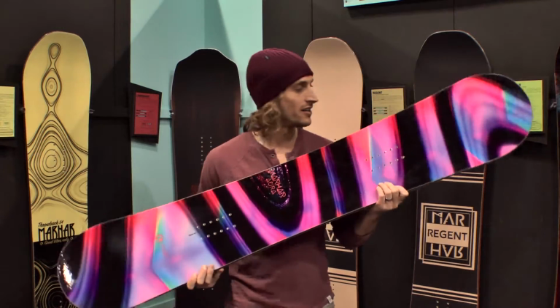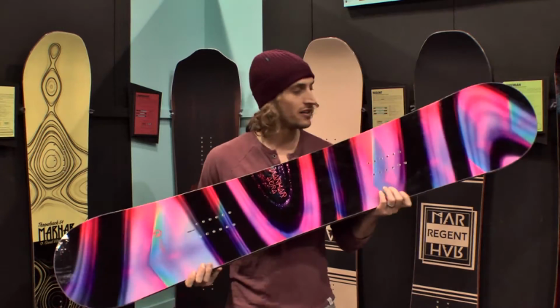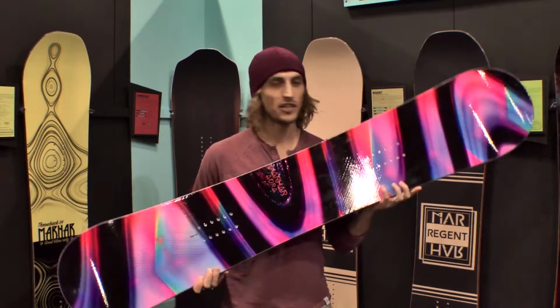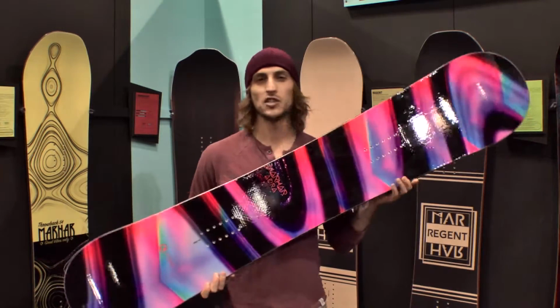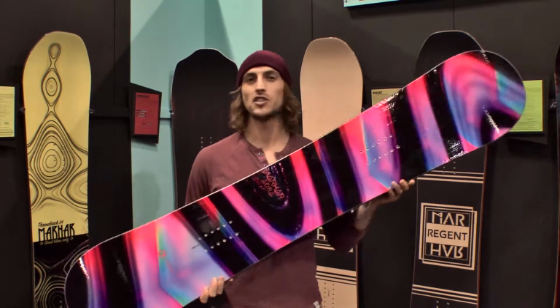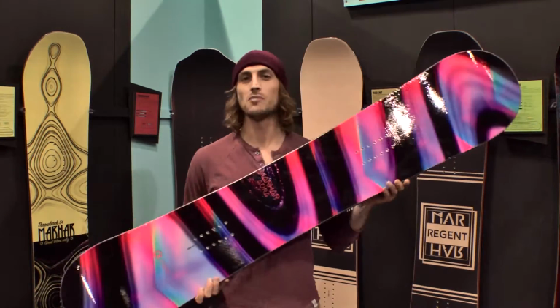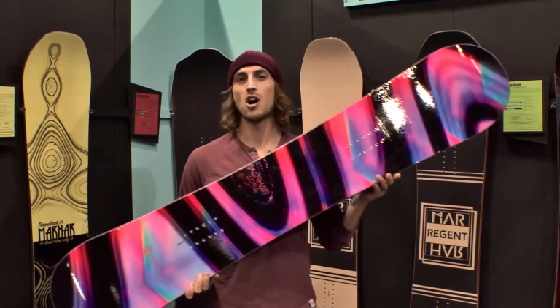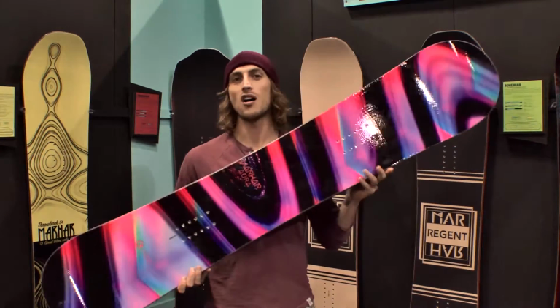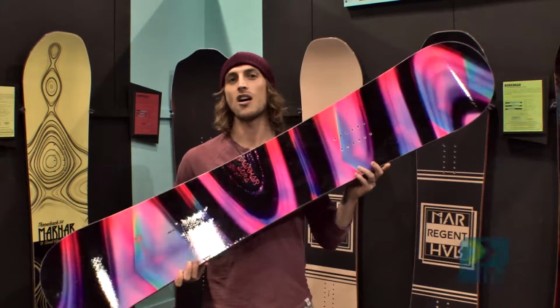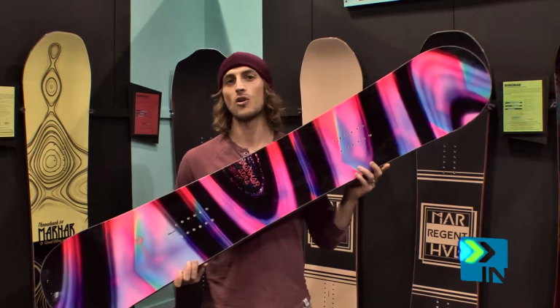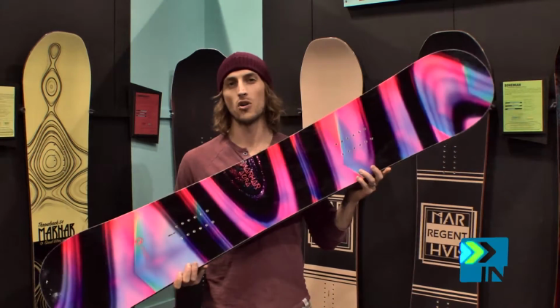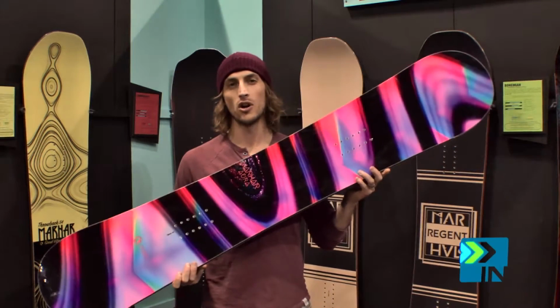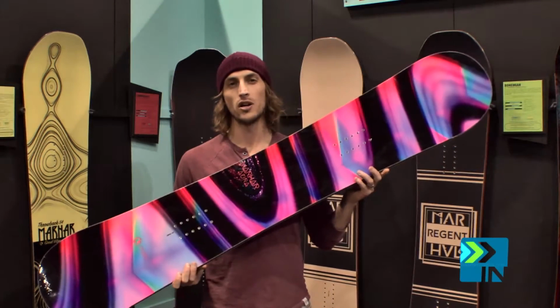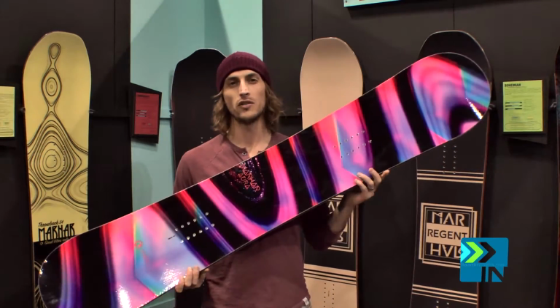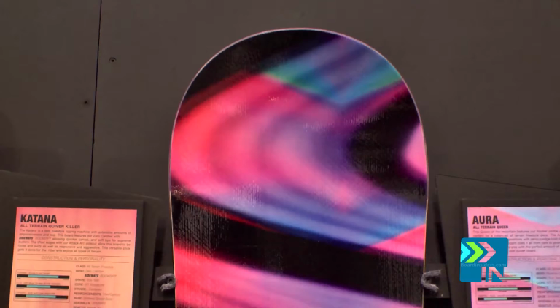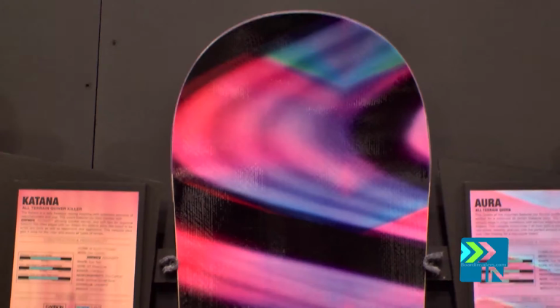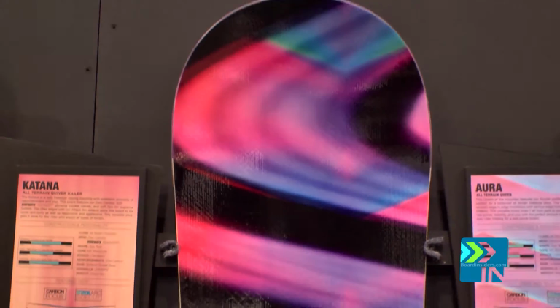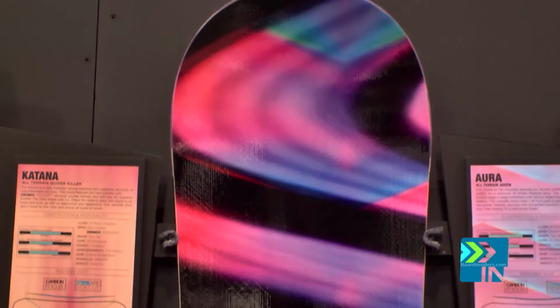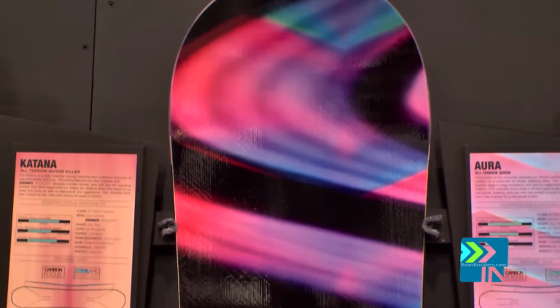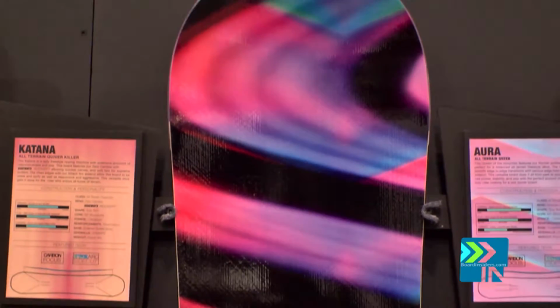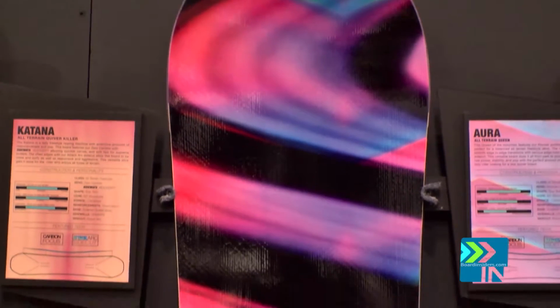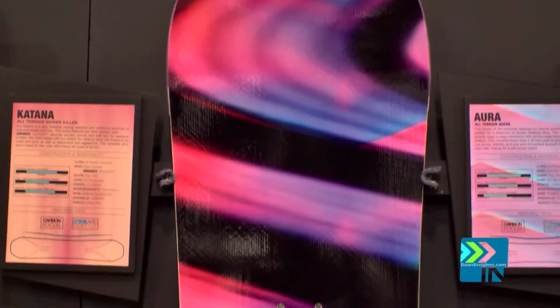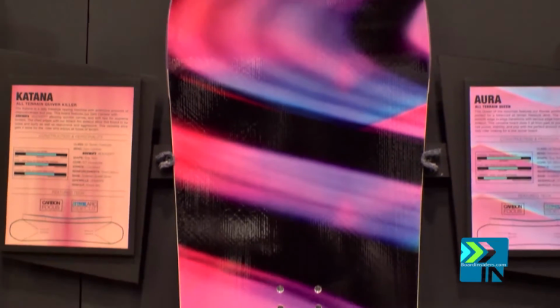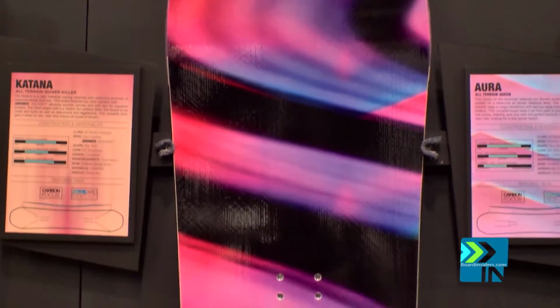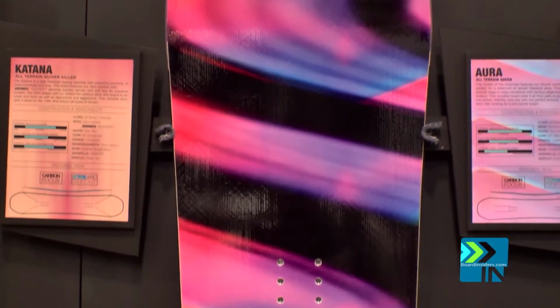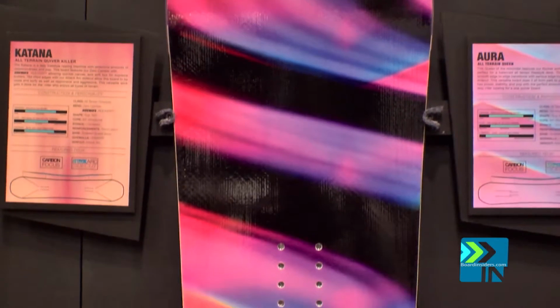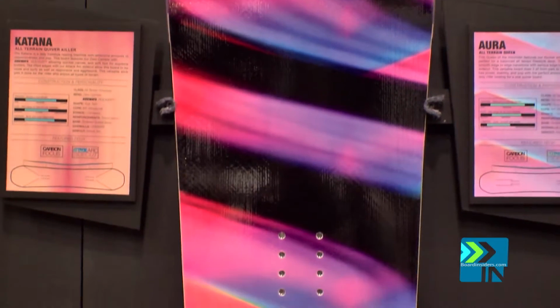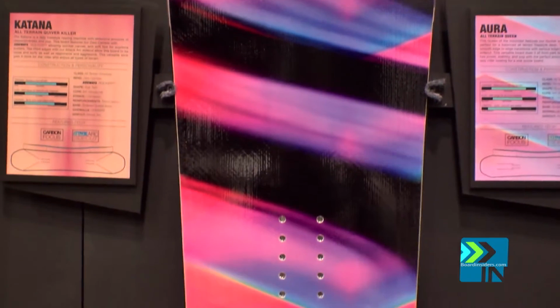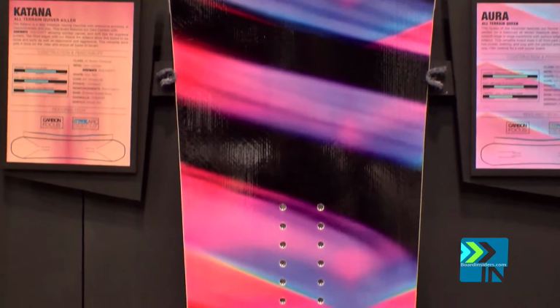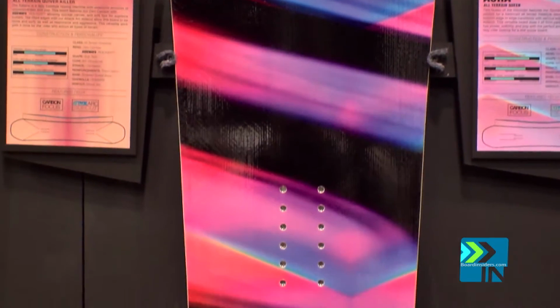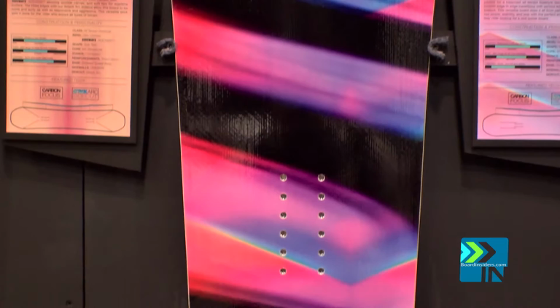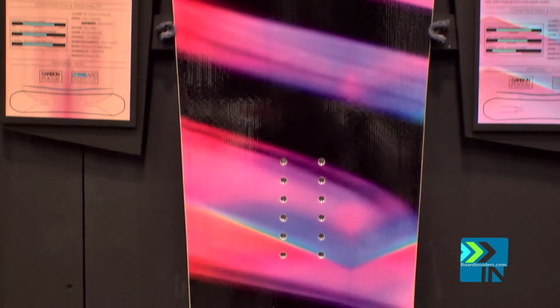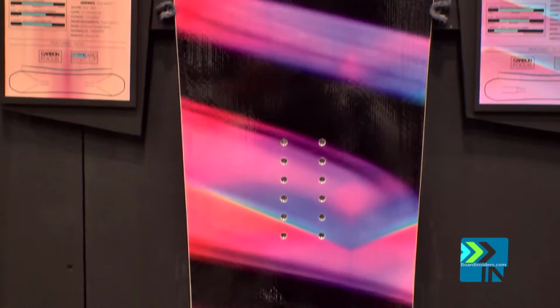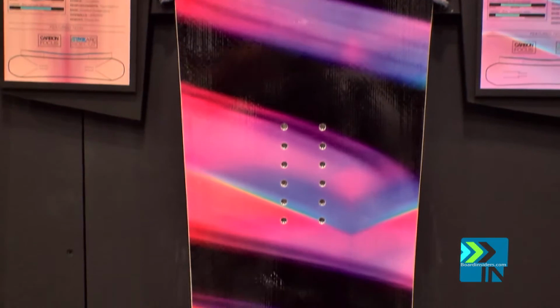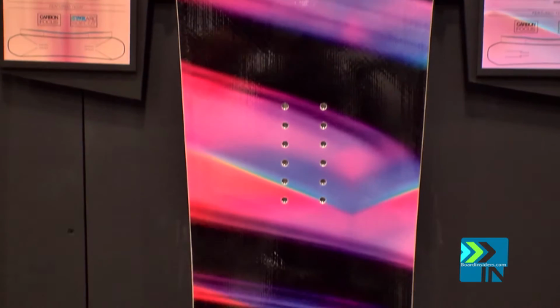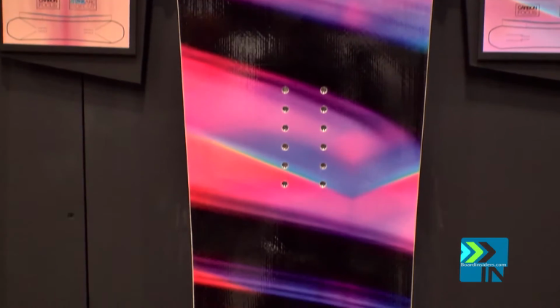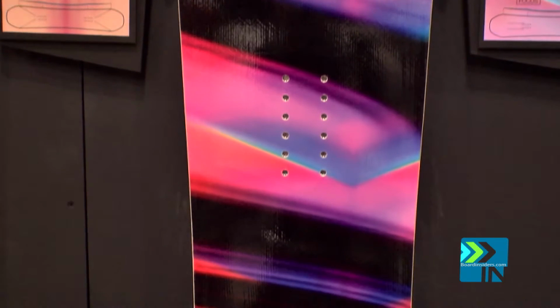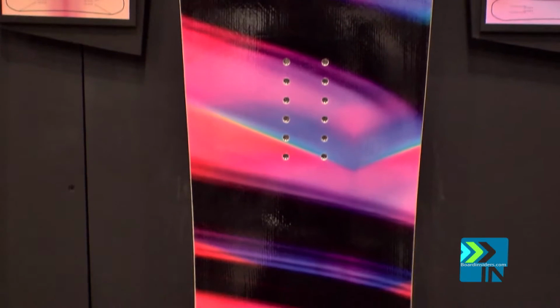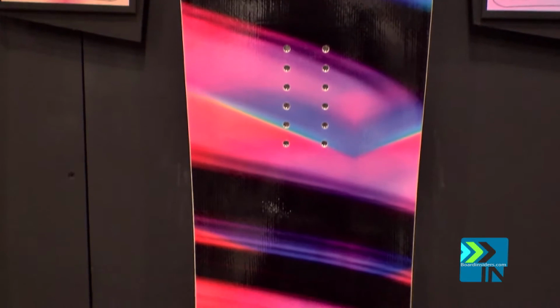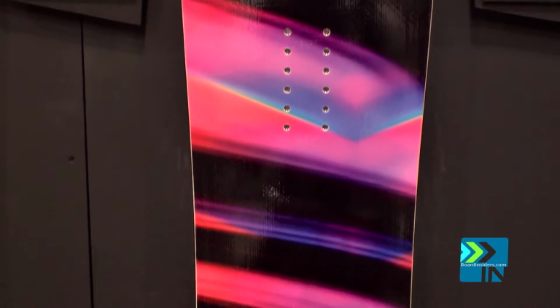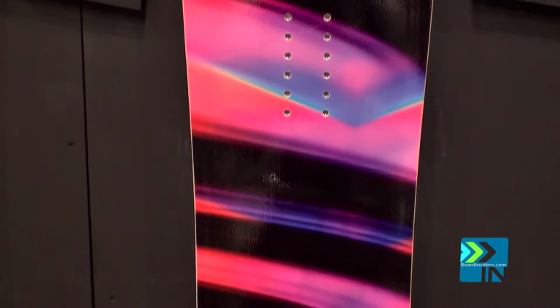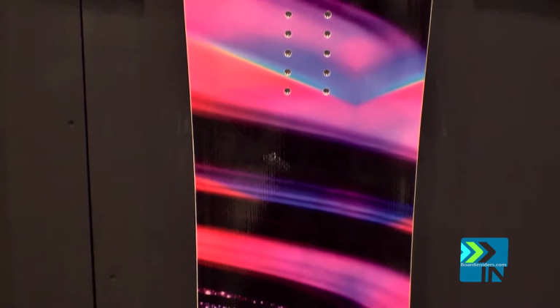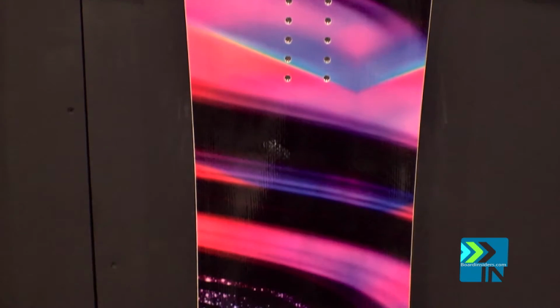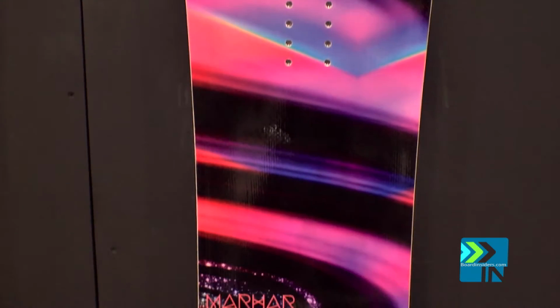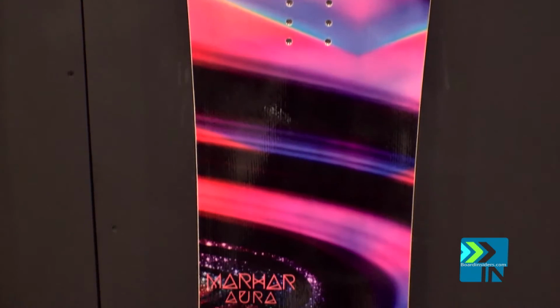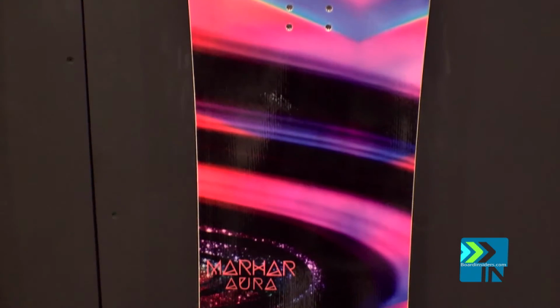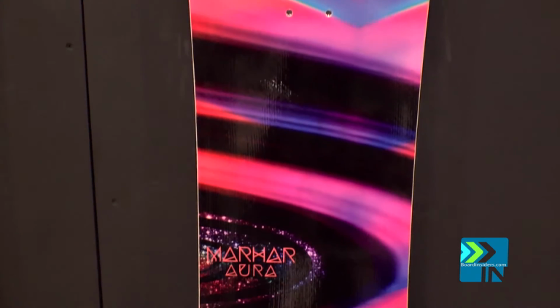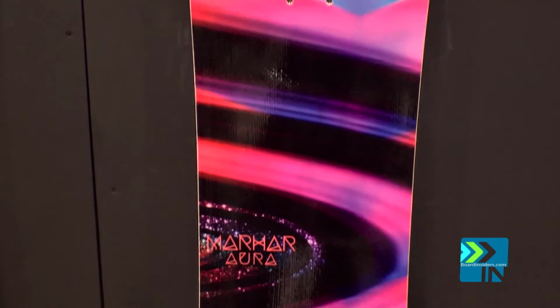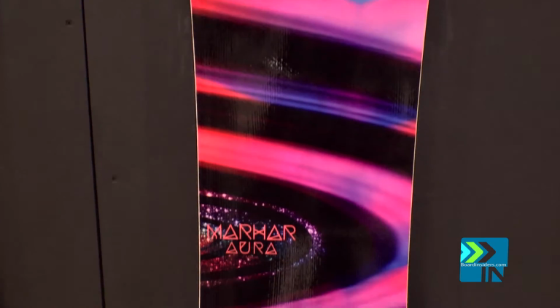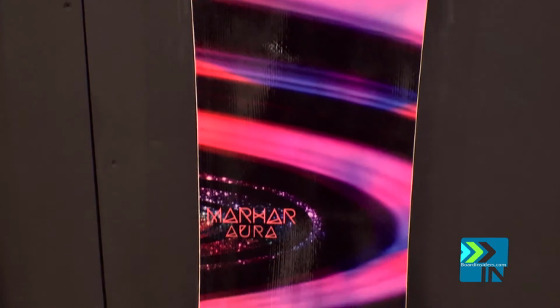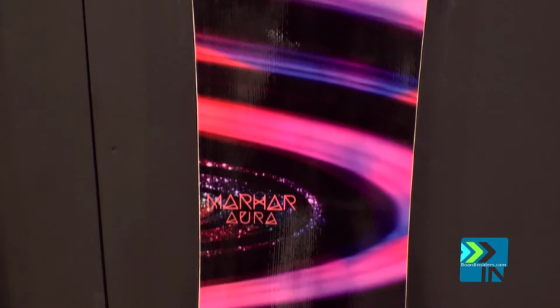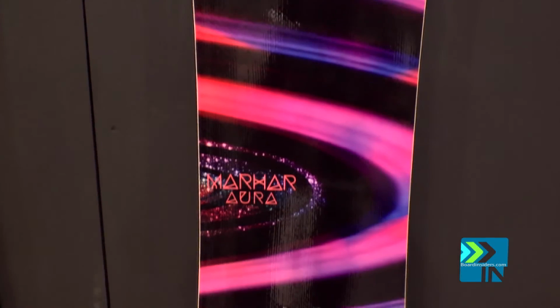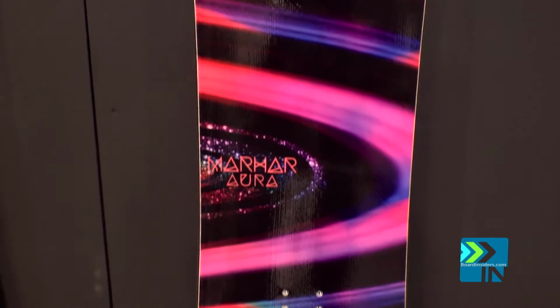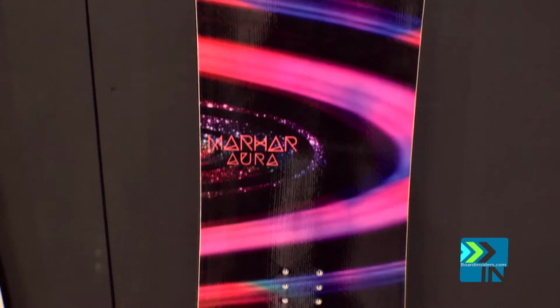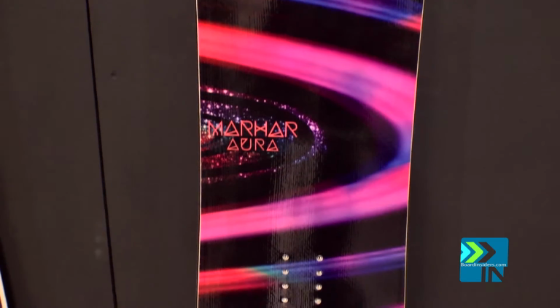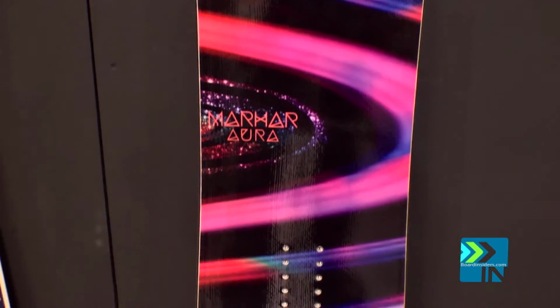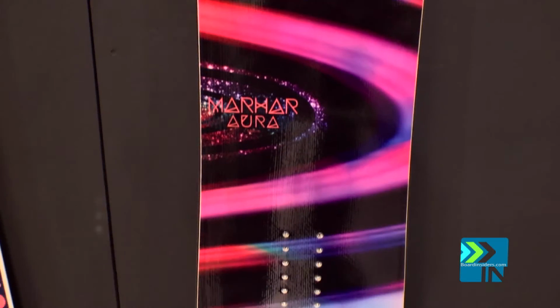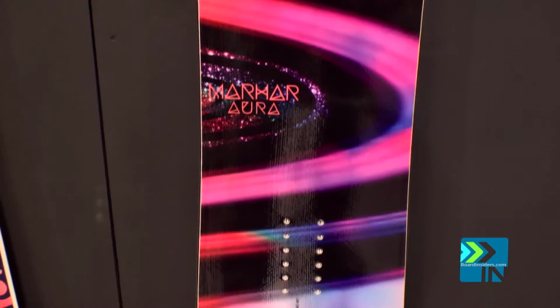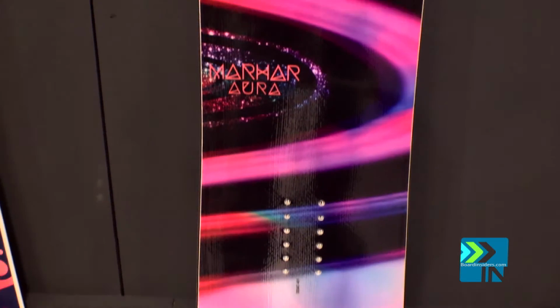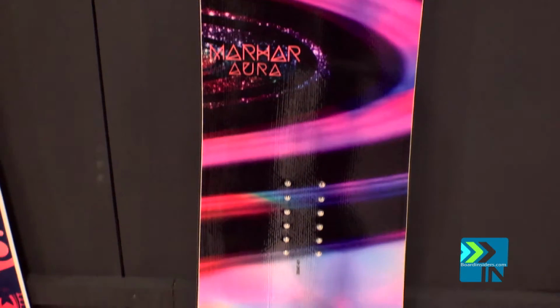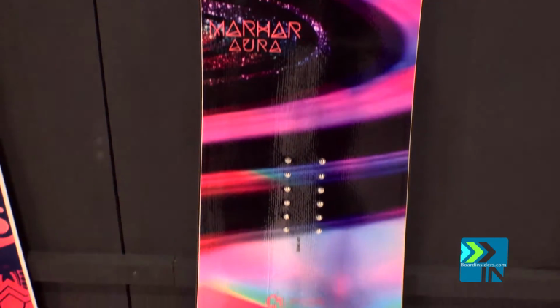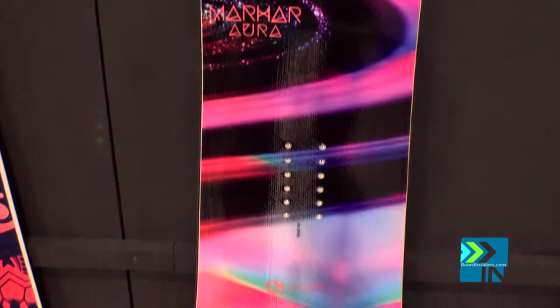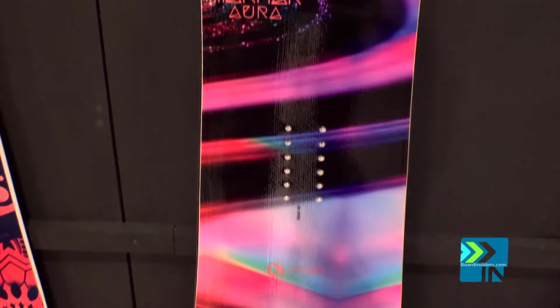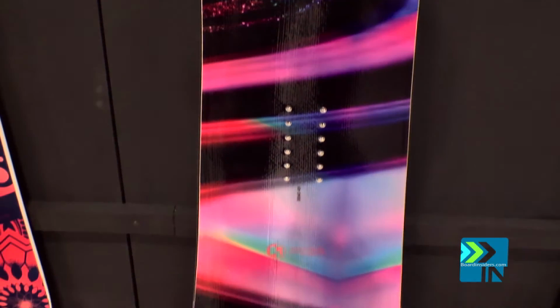This is the Marhar Aura. This is the women's staple board in the Marhar line. It's been around since year one and it's our most popular selling women's board.